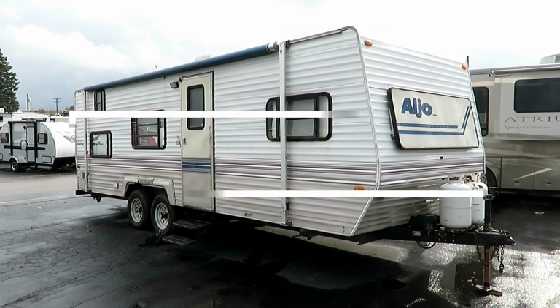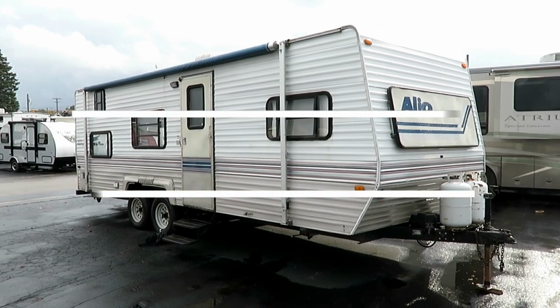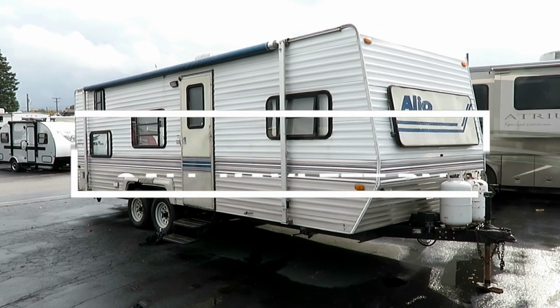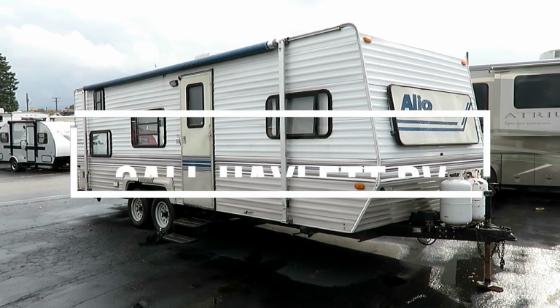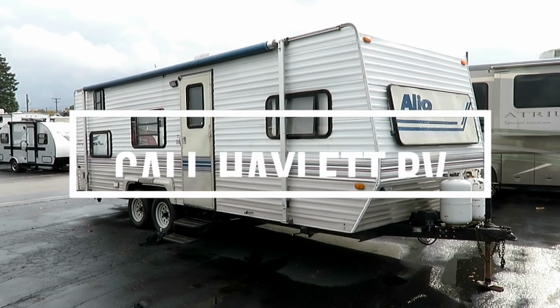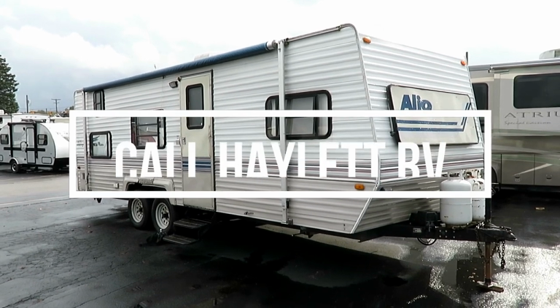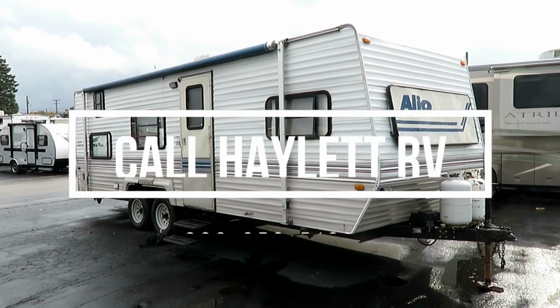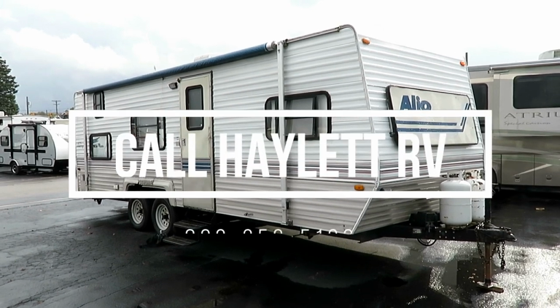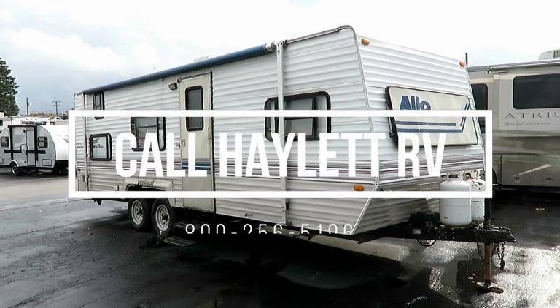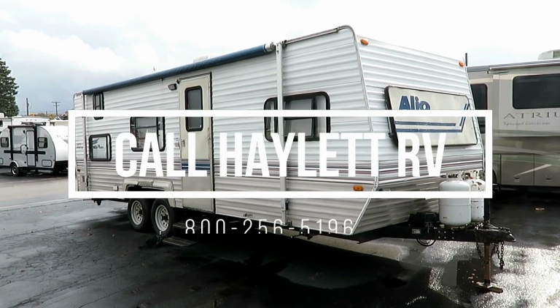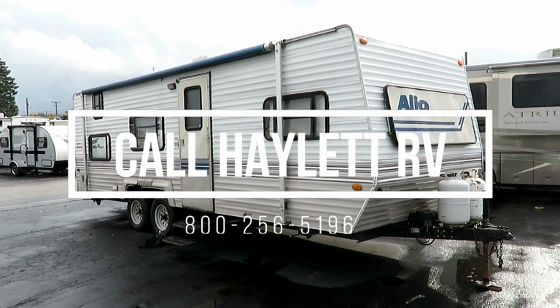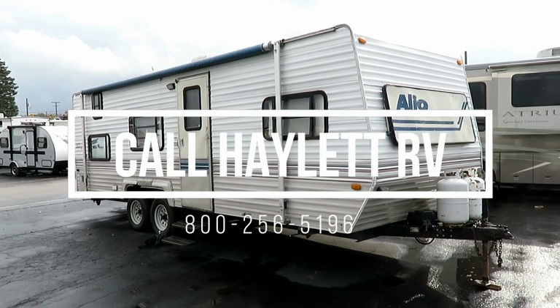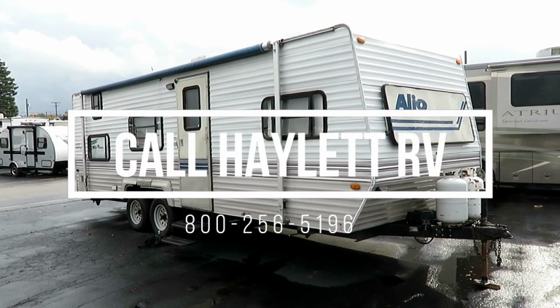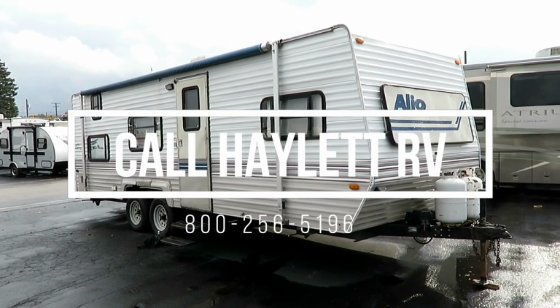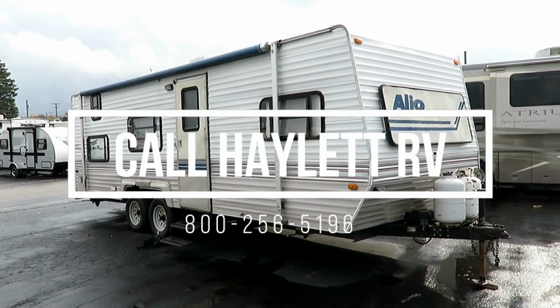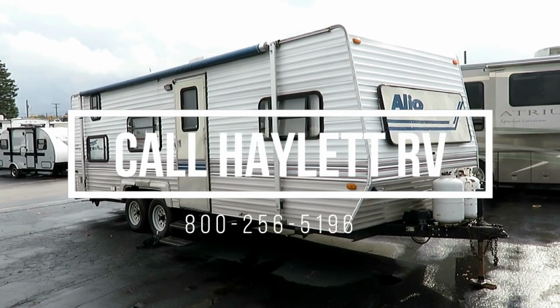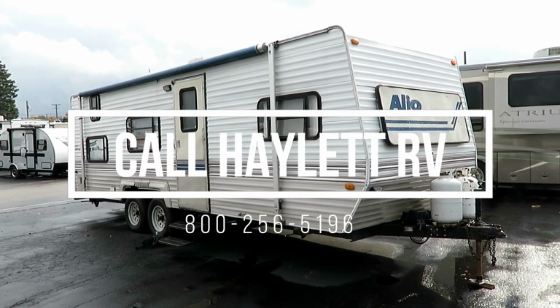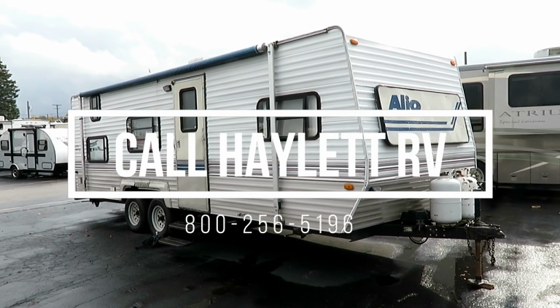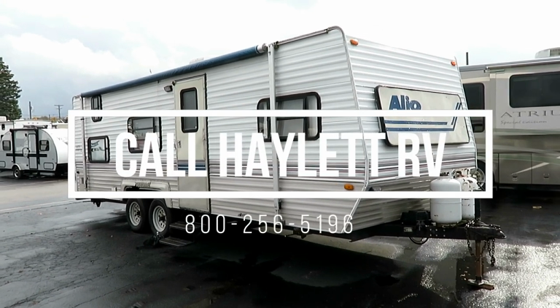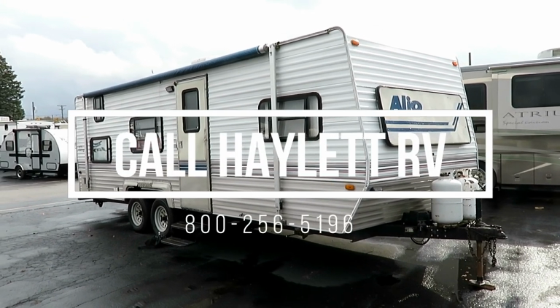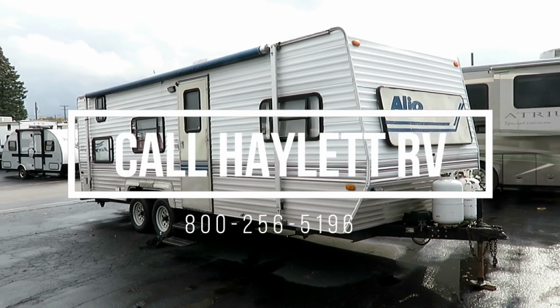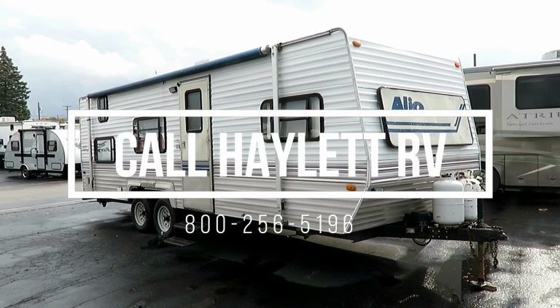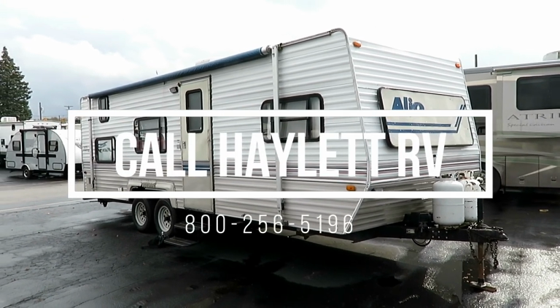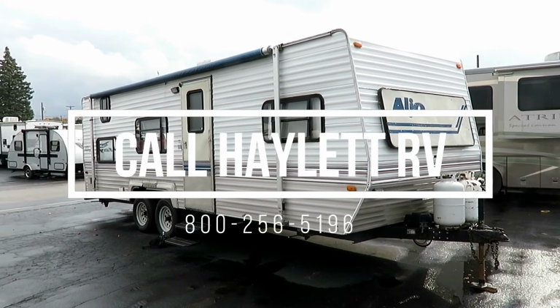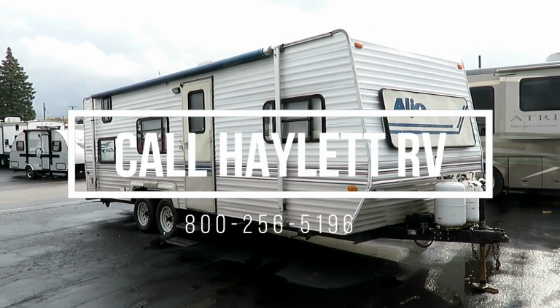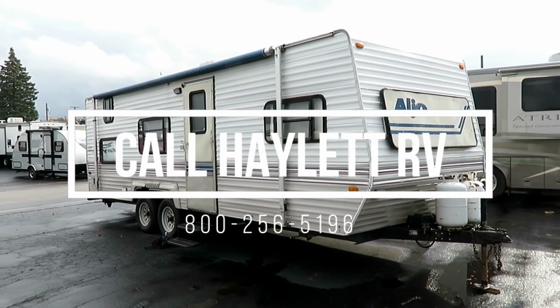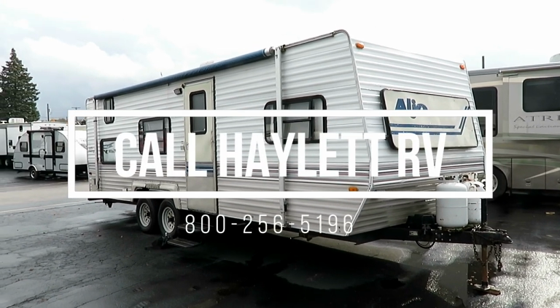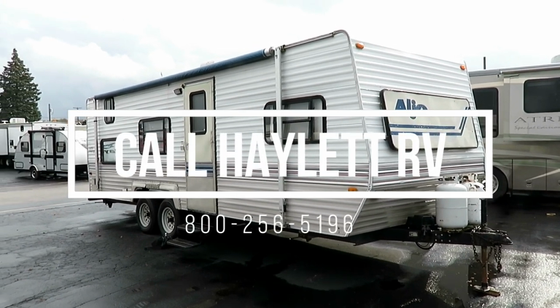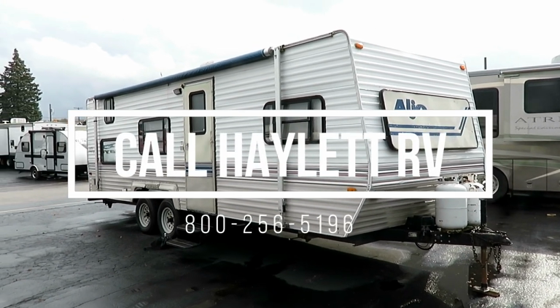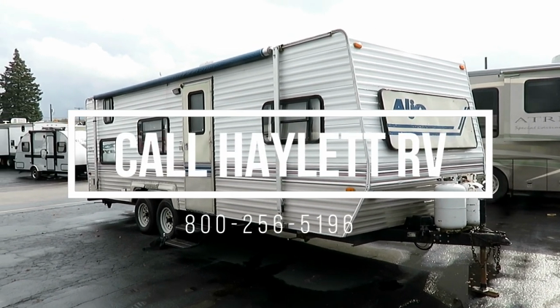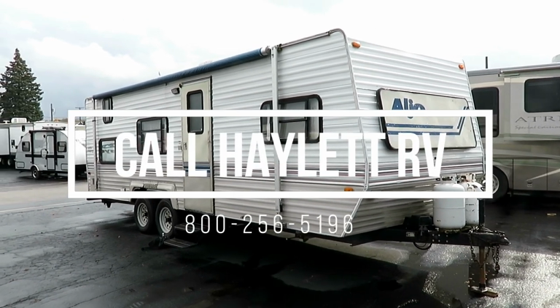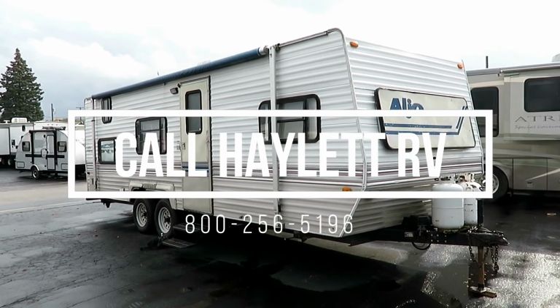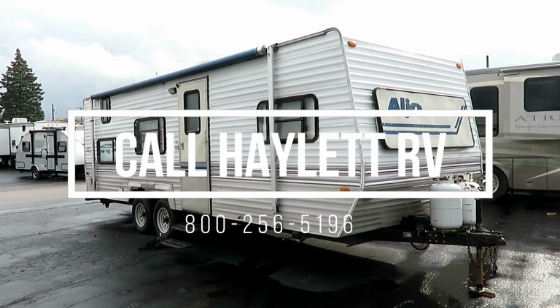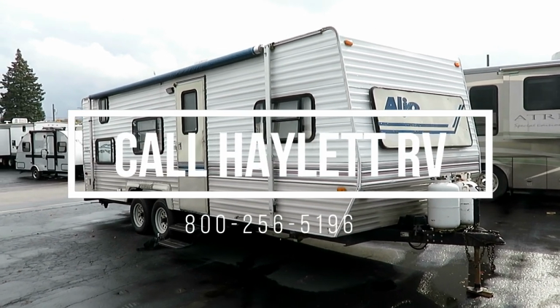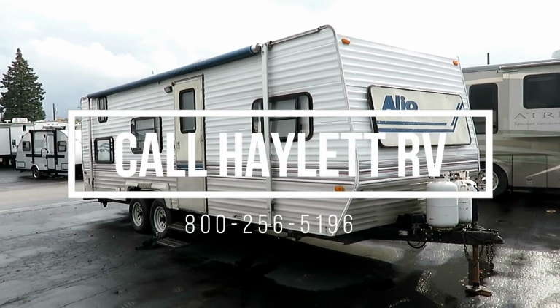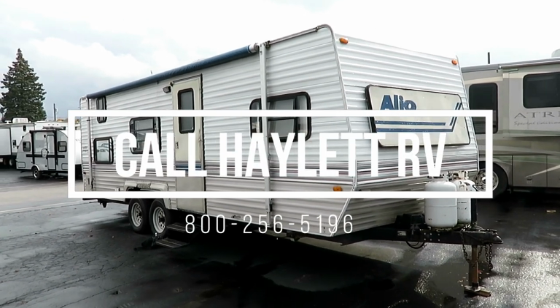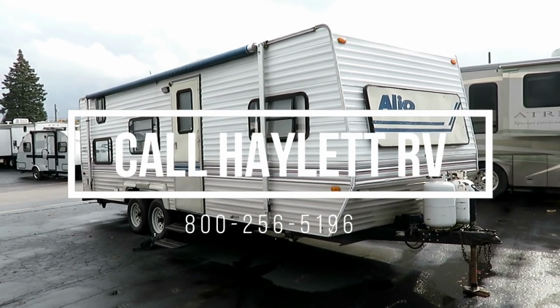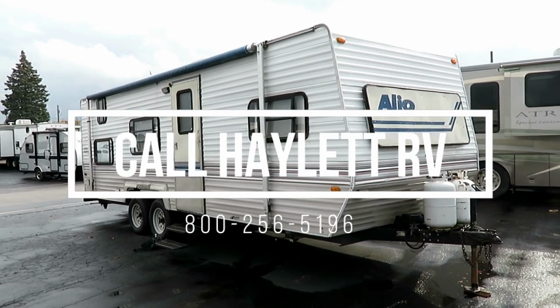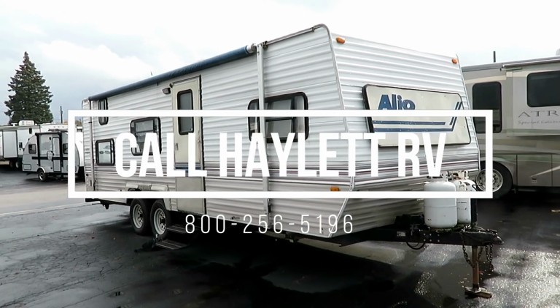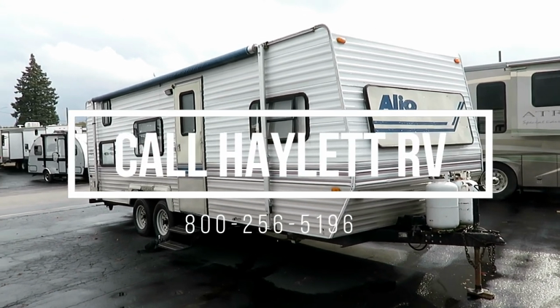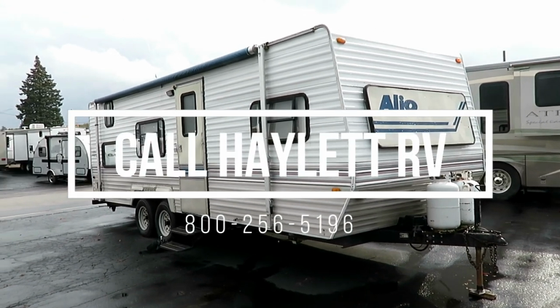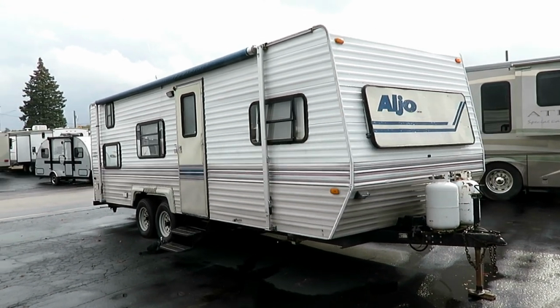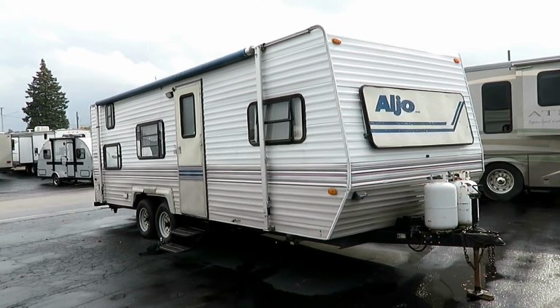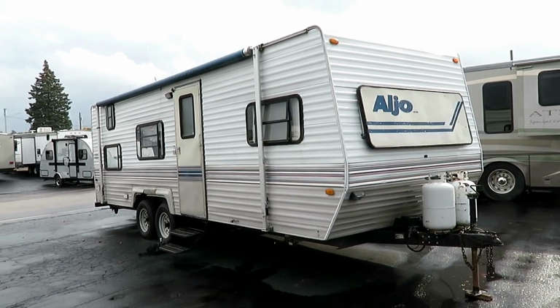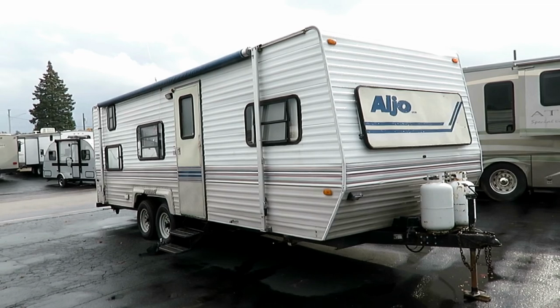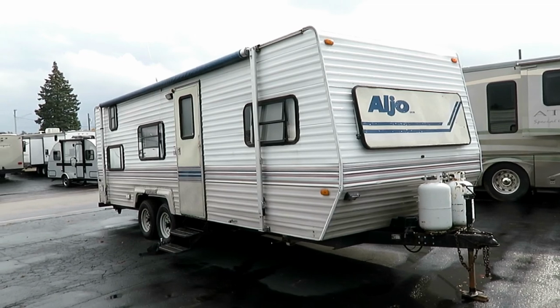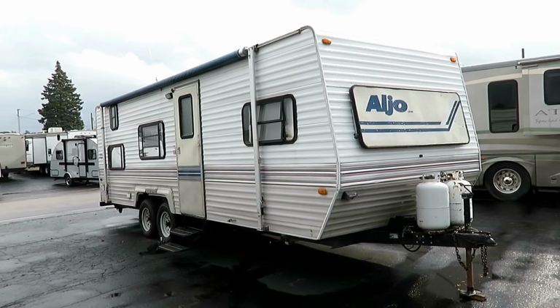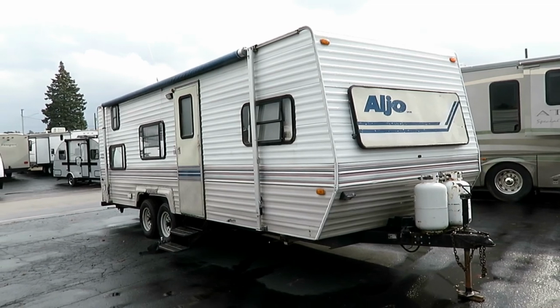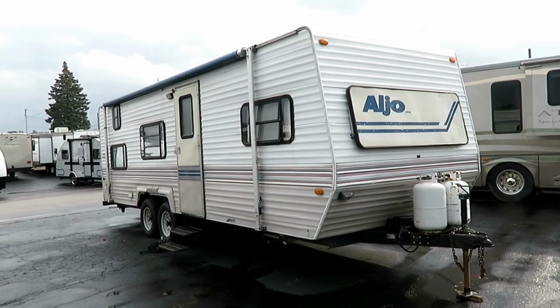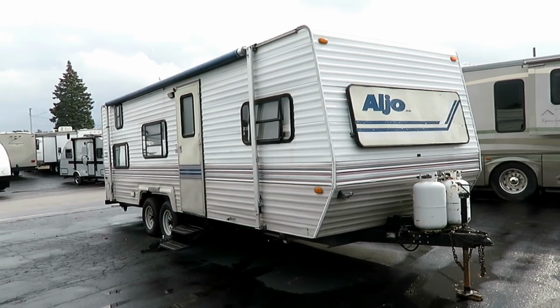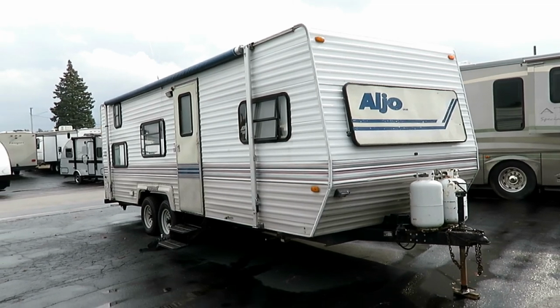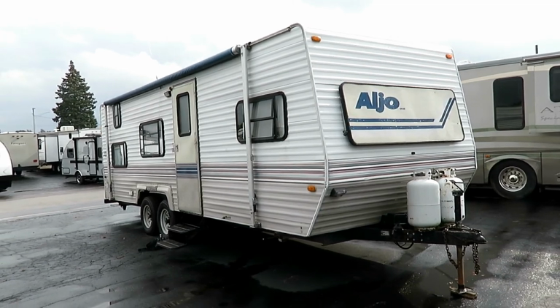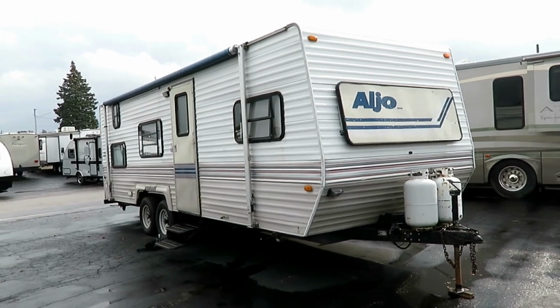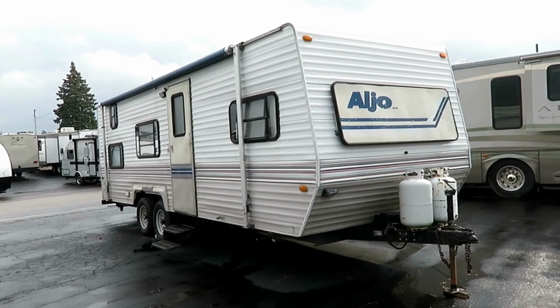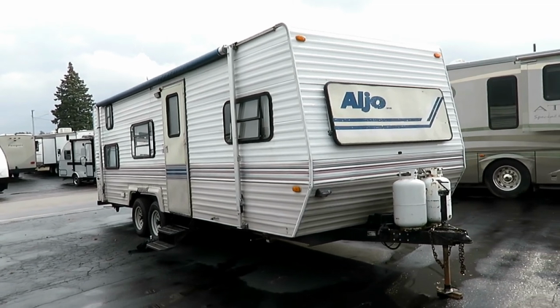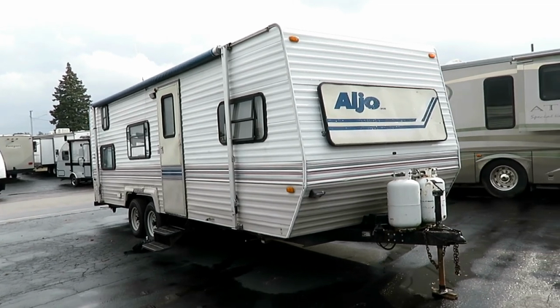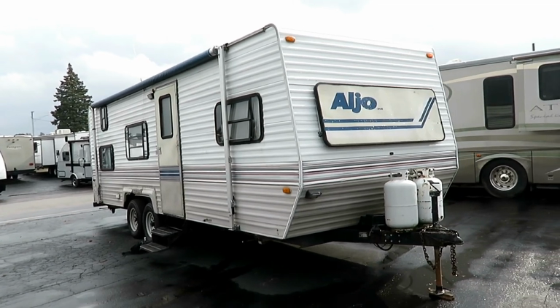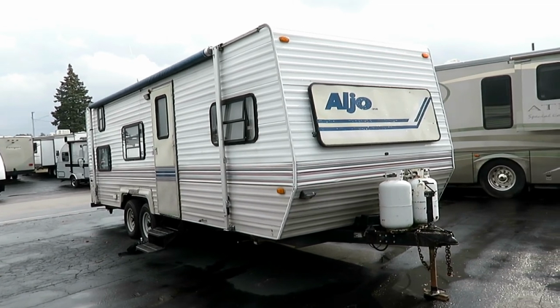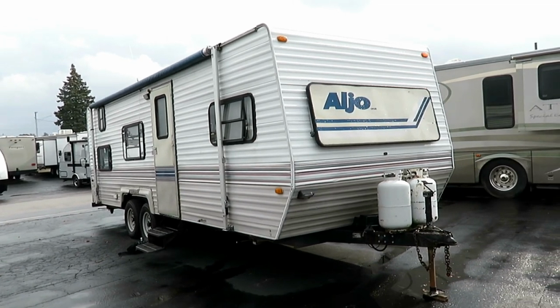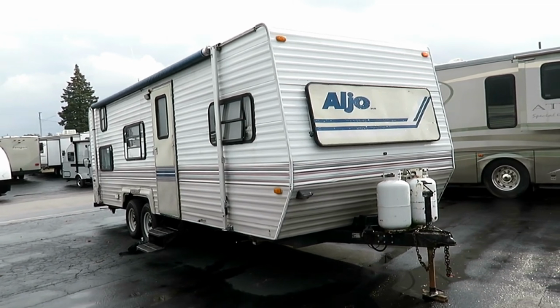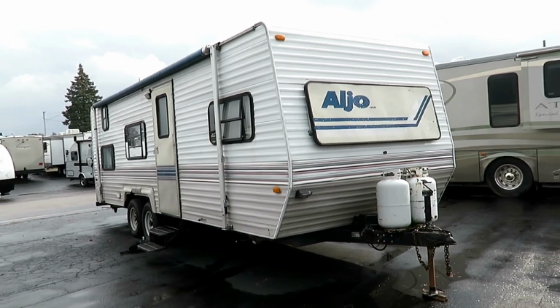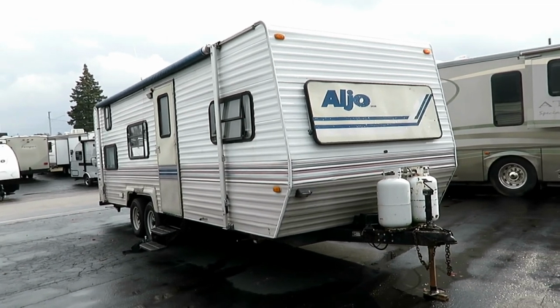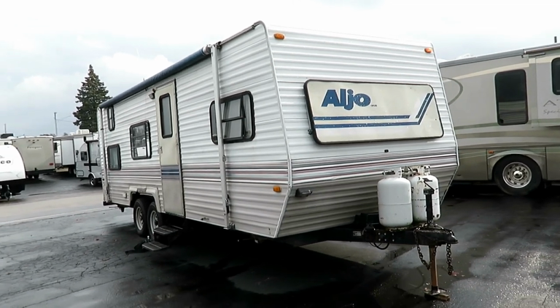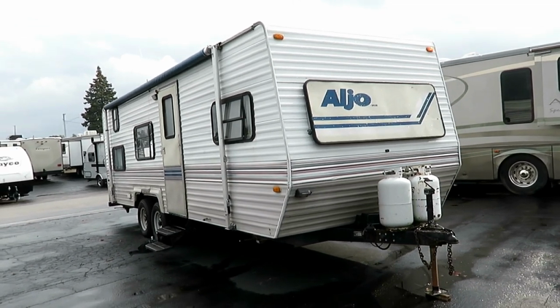26 foot, base level, little Skyline bunkhouse coming in on trade here at A-Lit RV of Goldwater, Michigan.